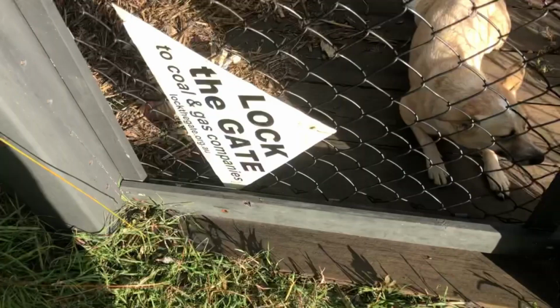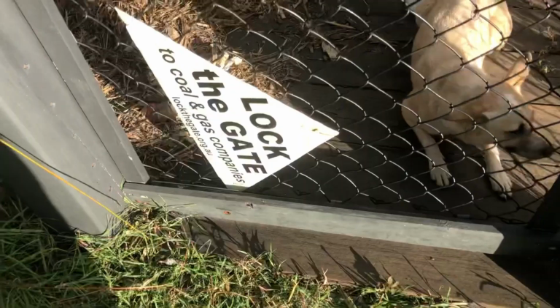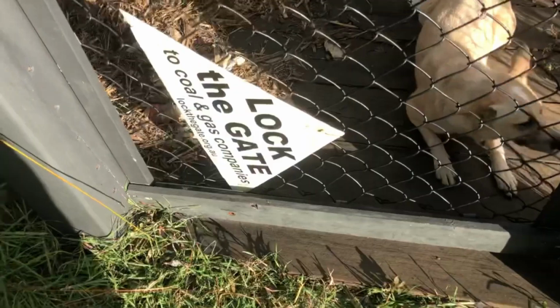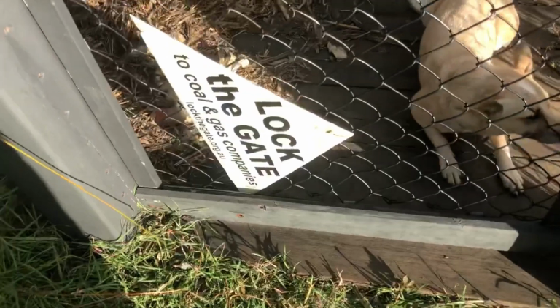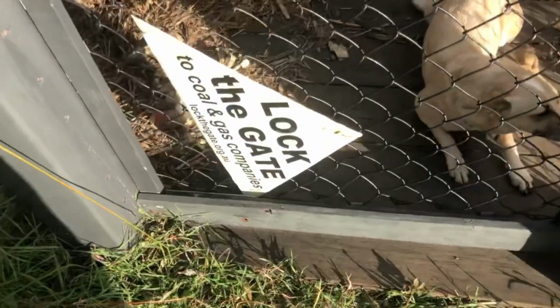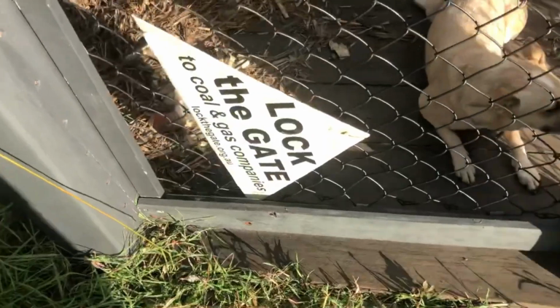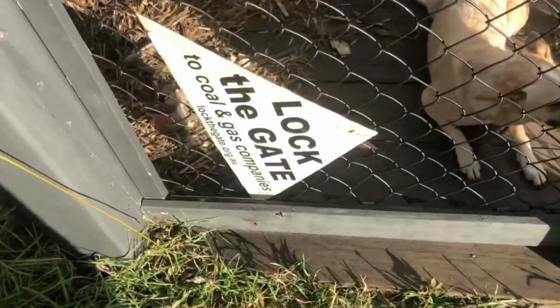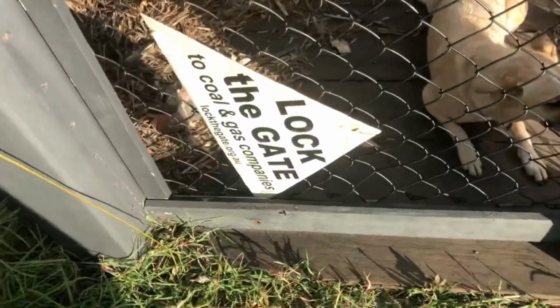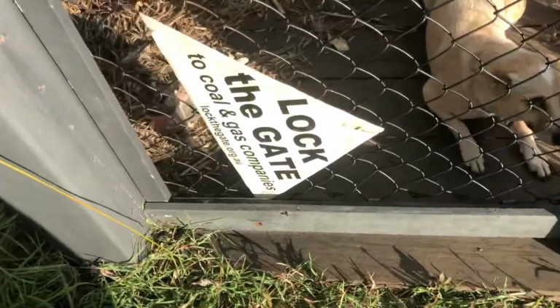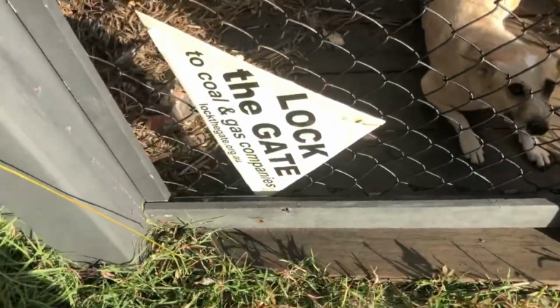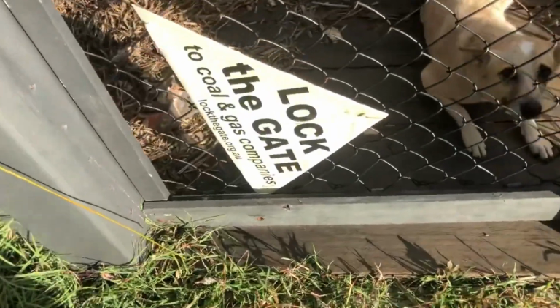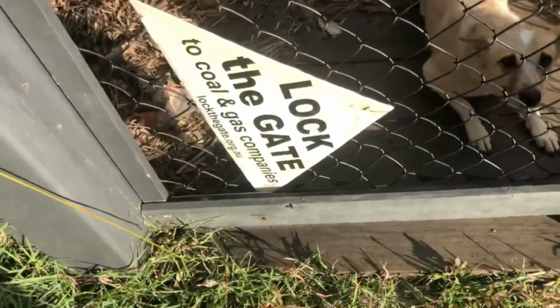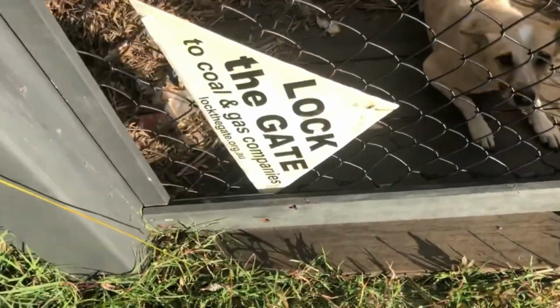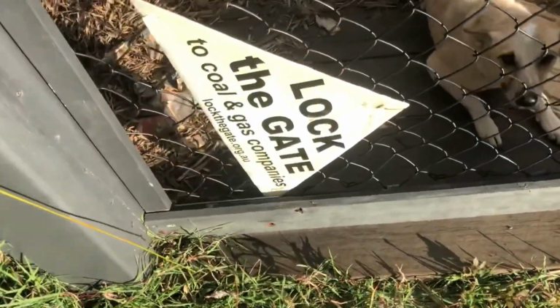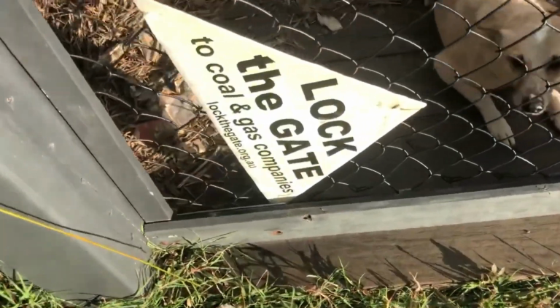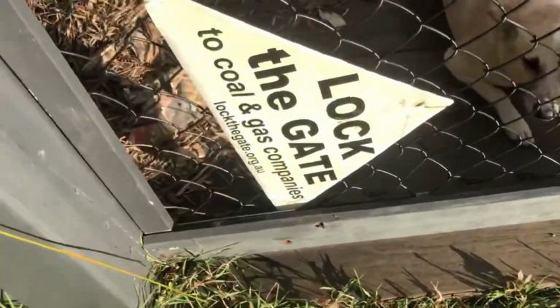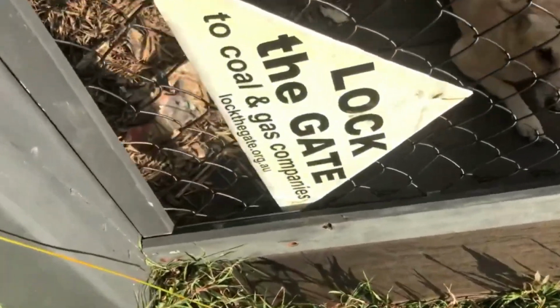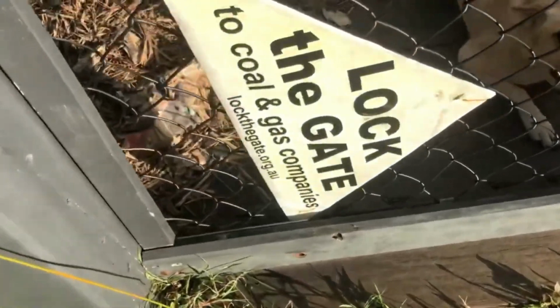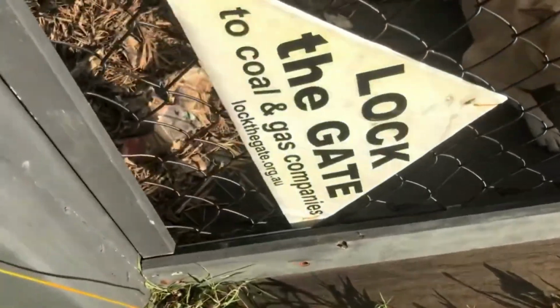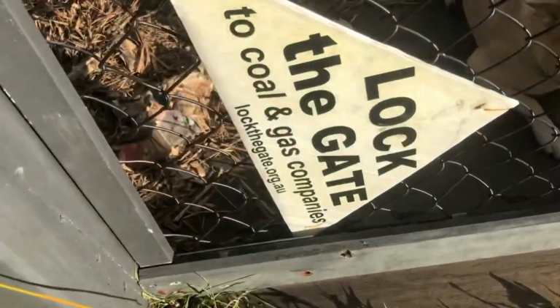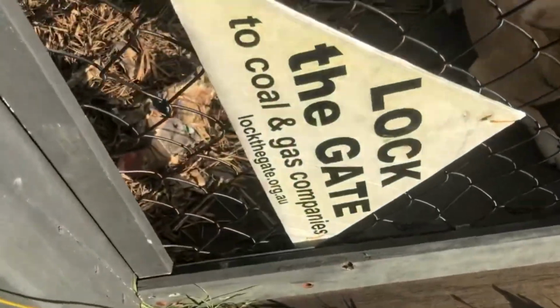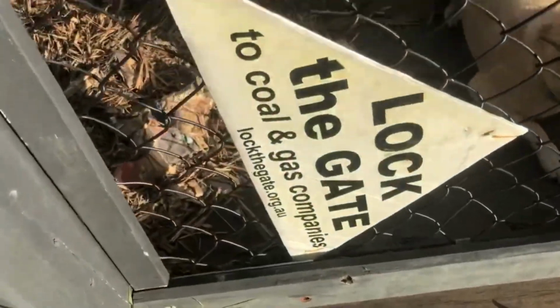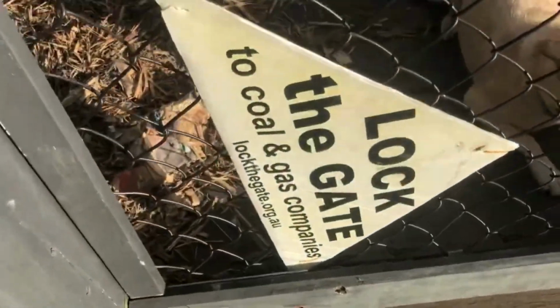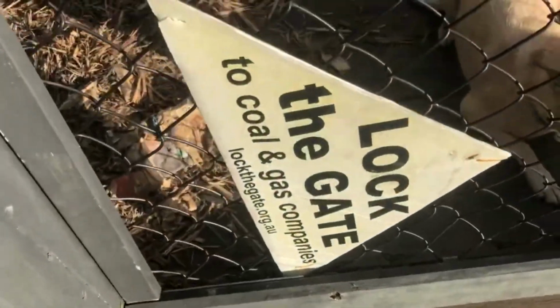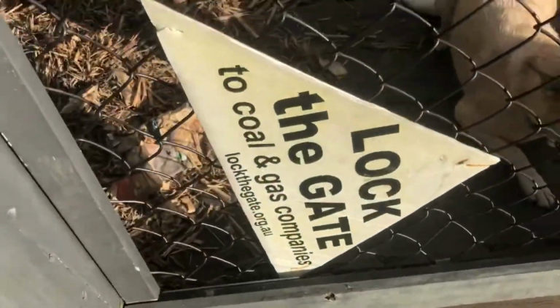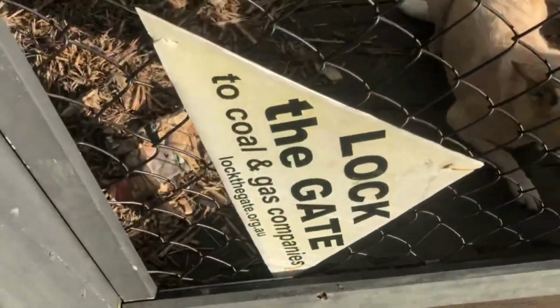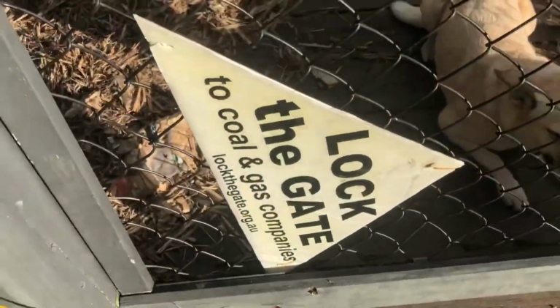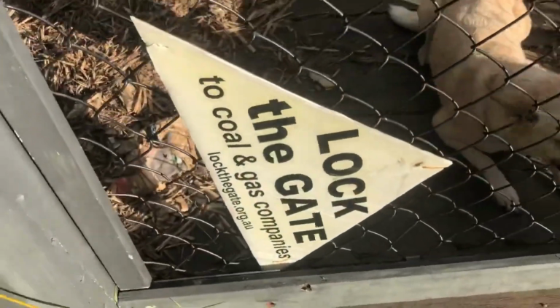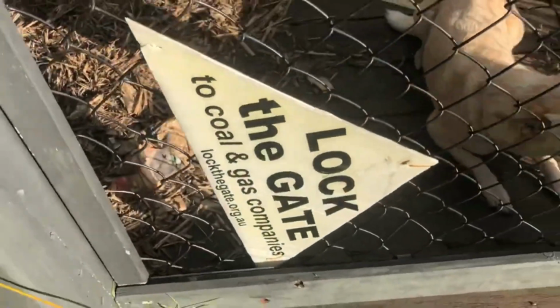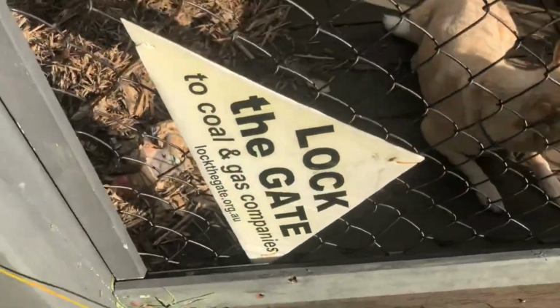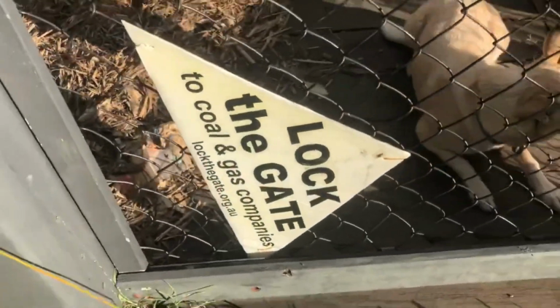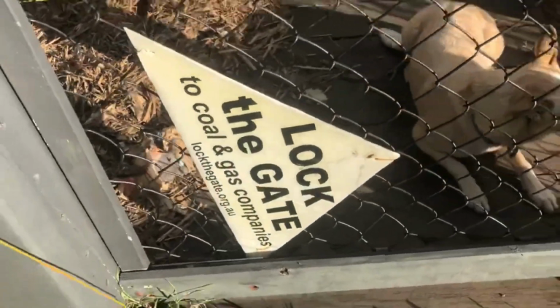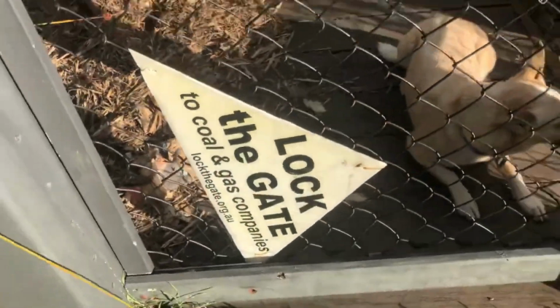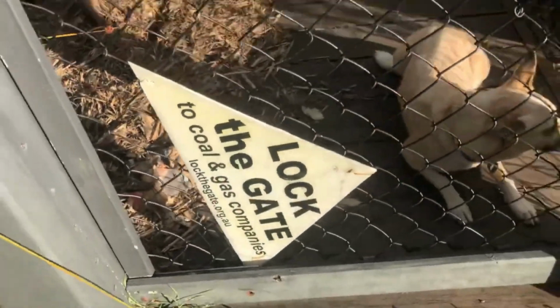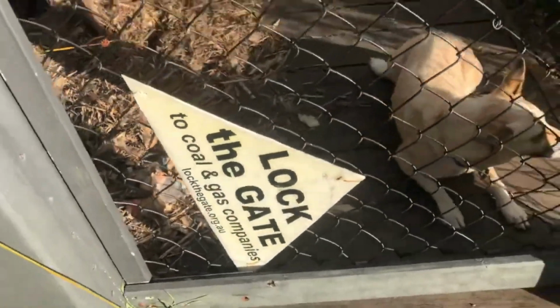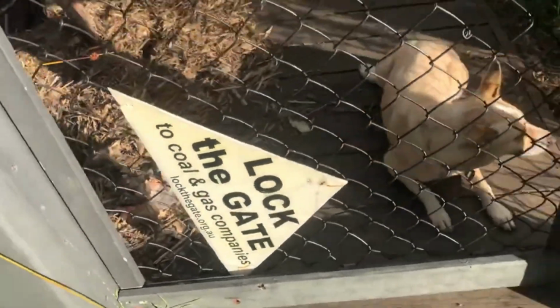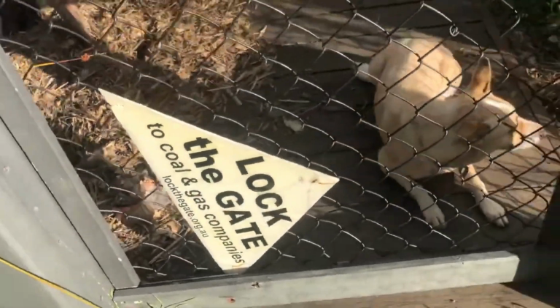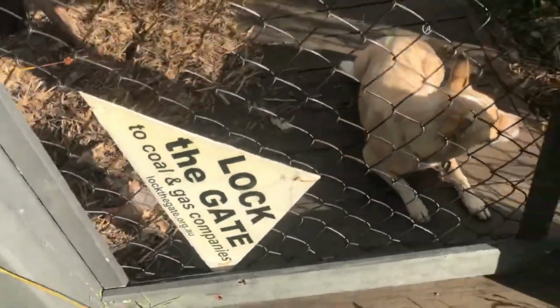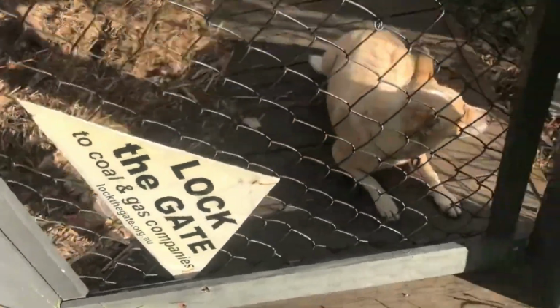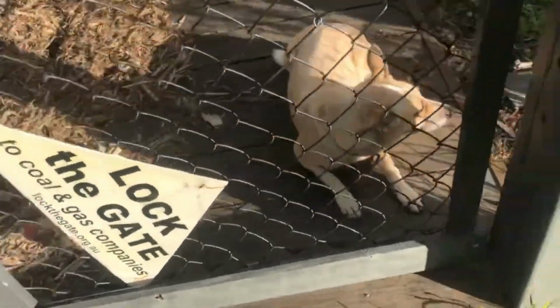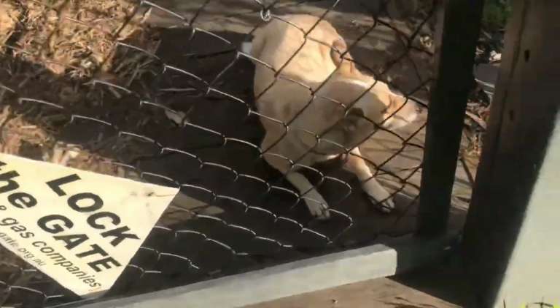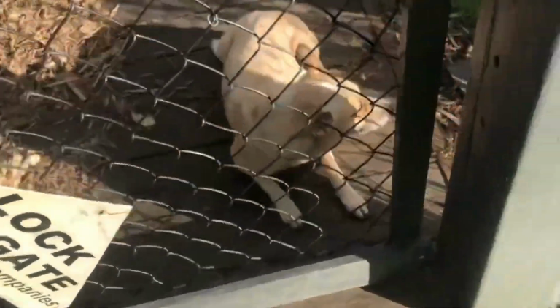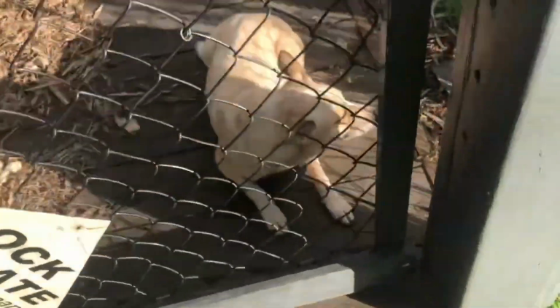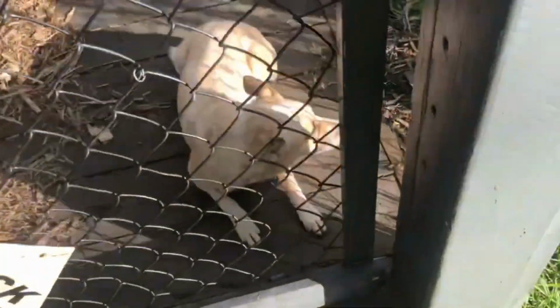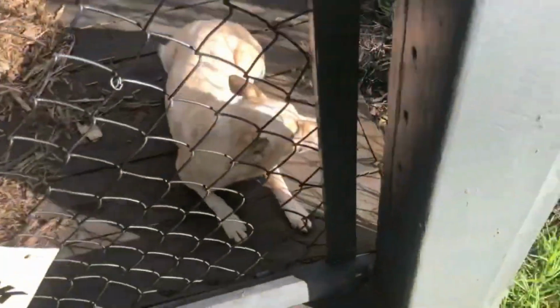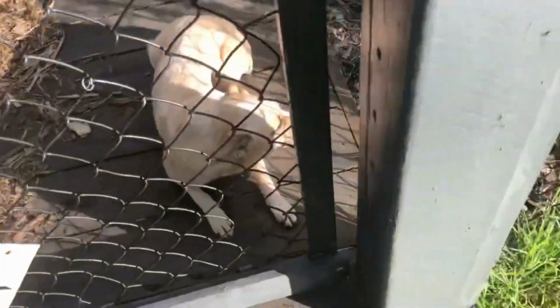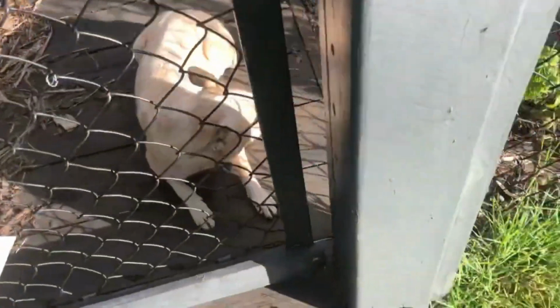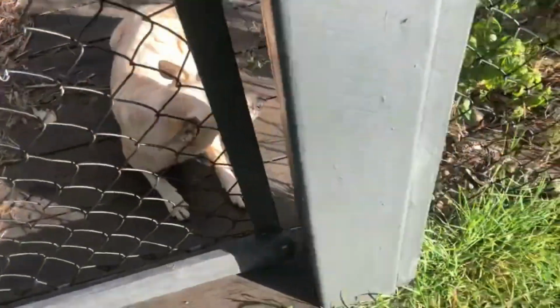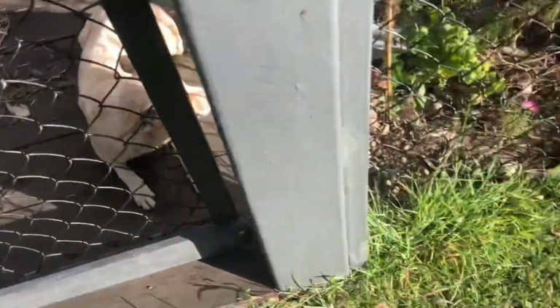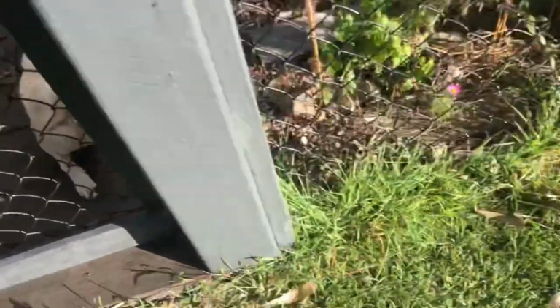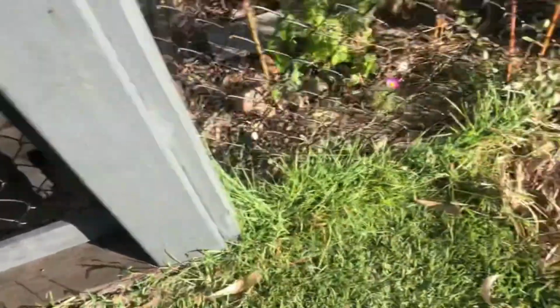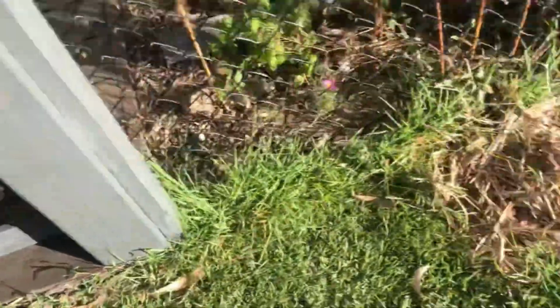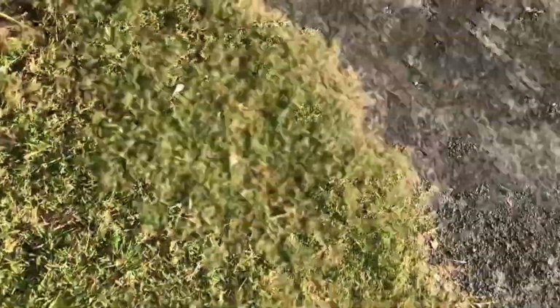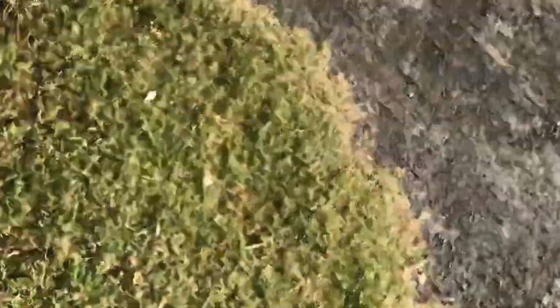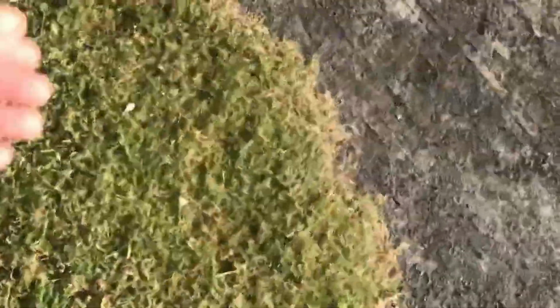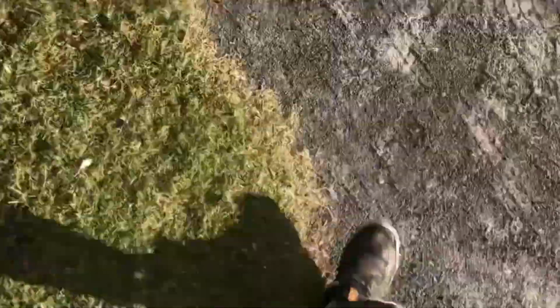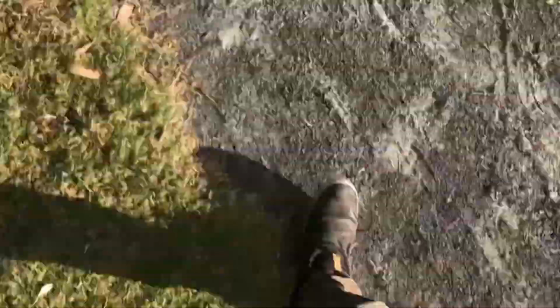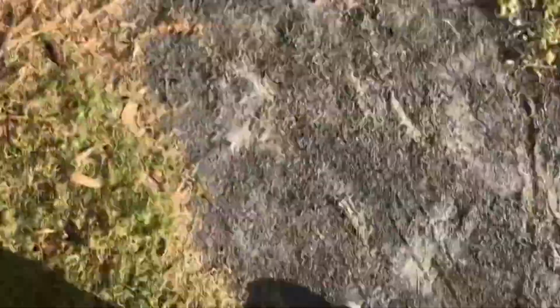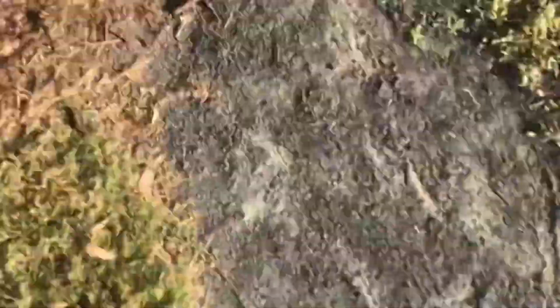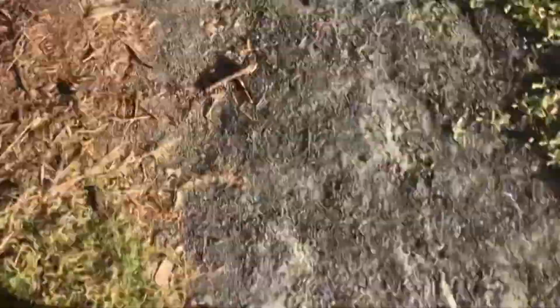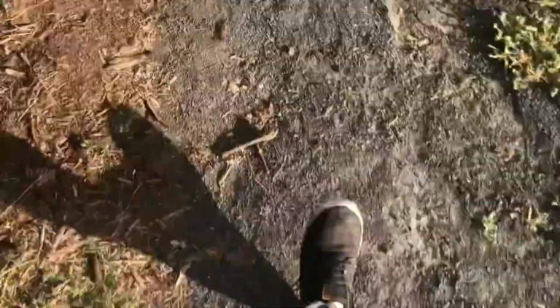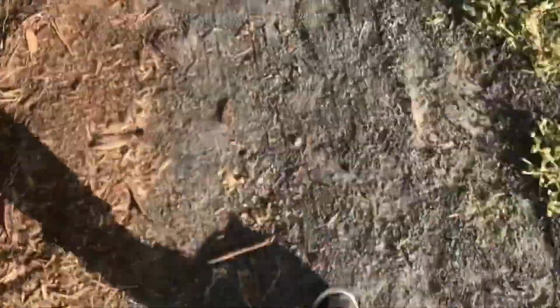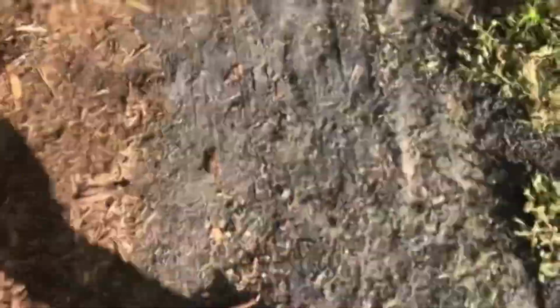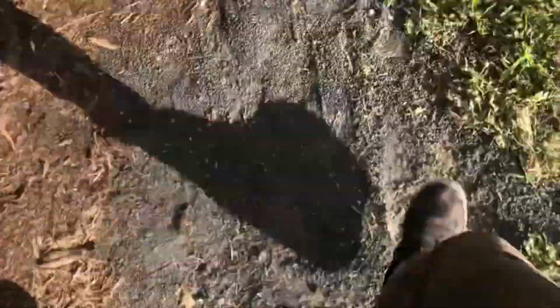You know your customer's going to be cool when they've got this on their gate. Hello Pop, nice to meet ya. How you going?